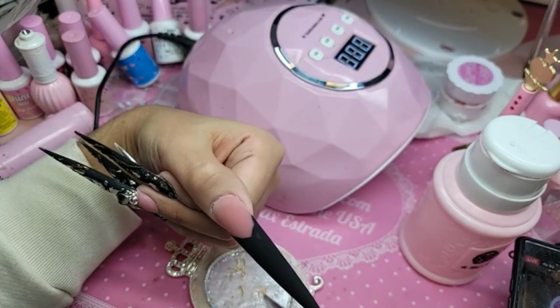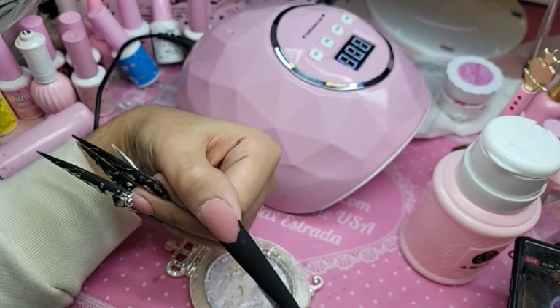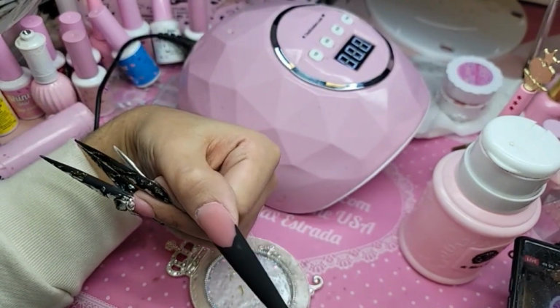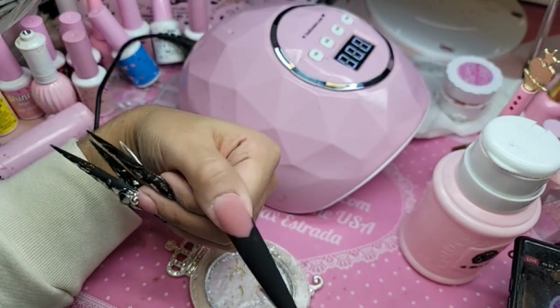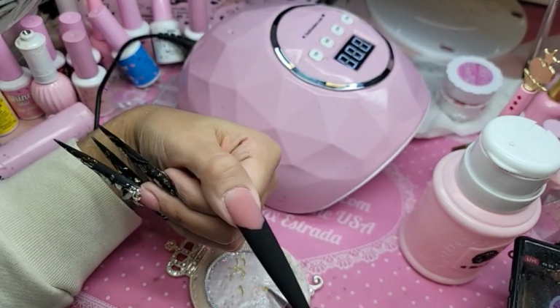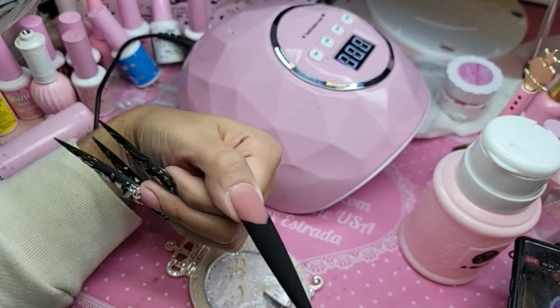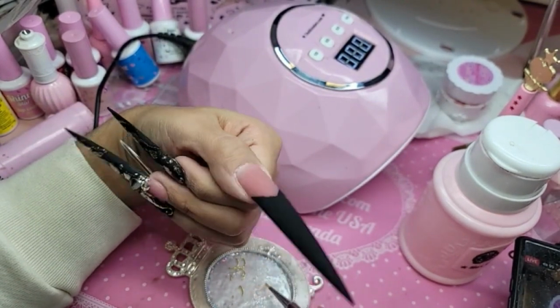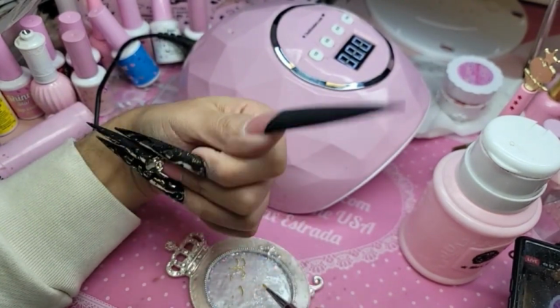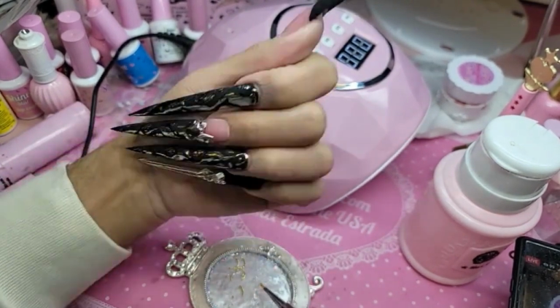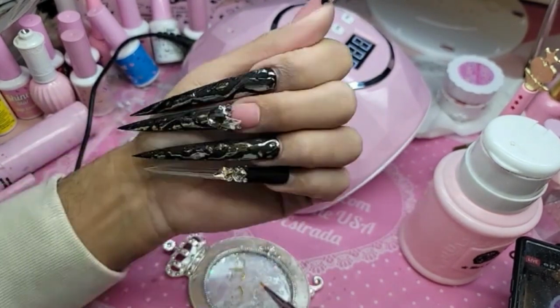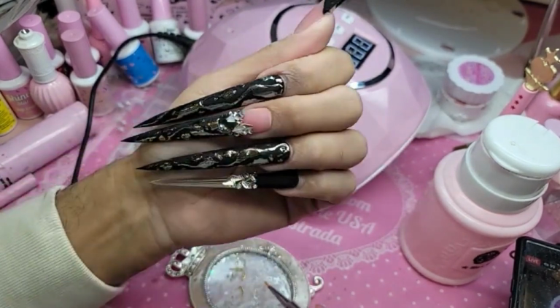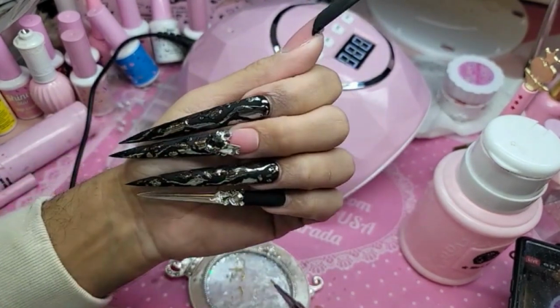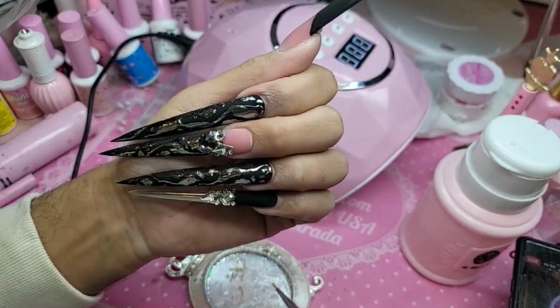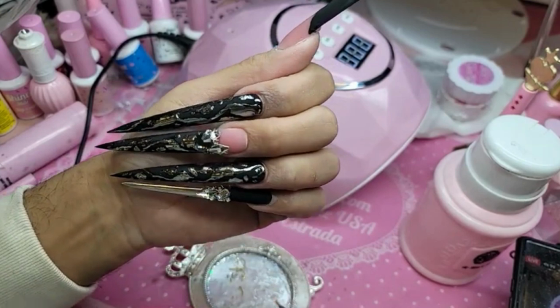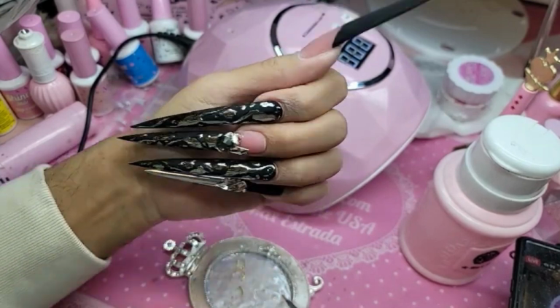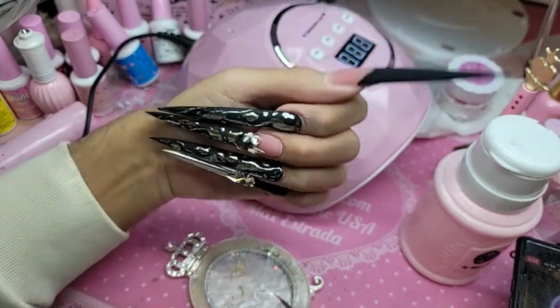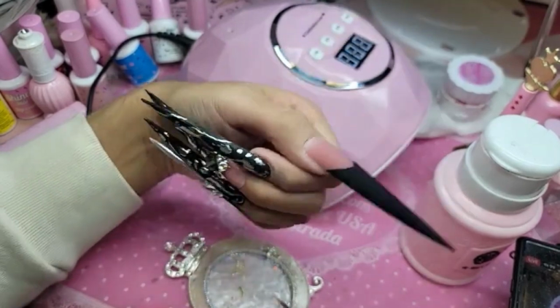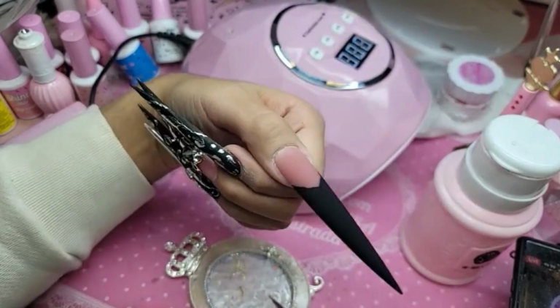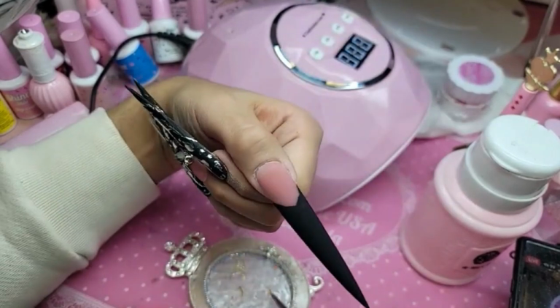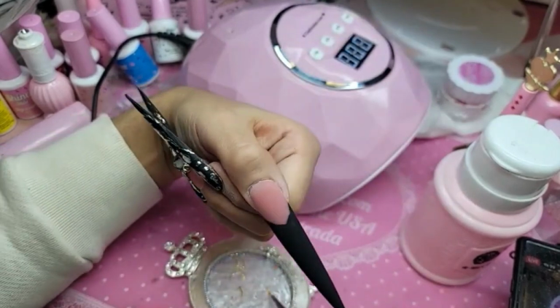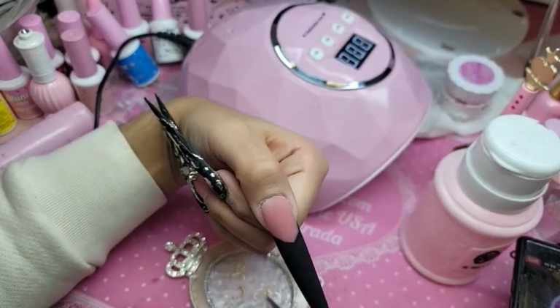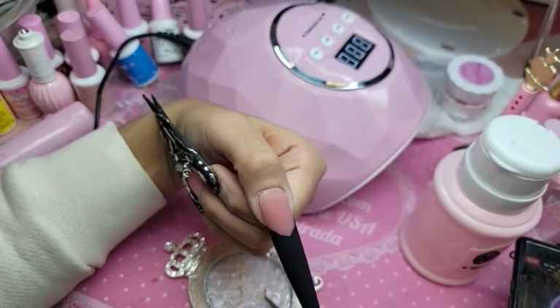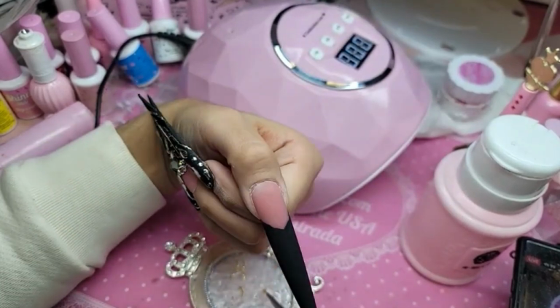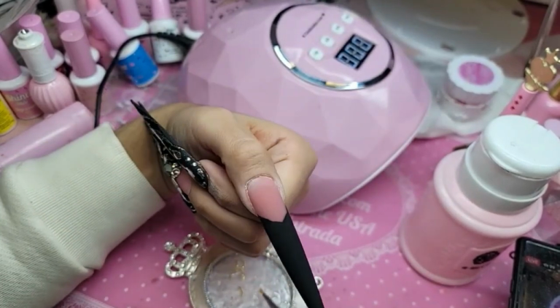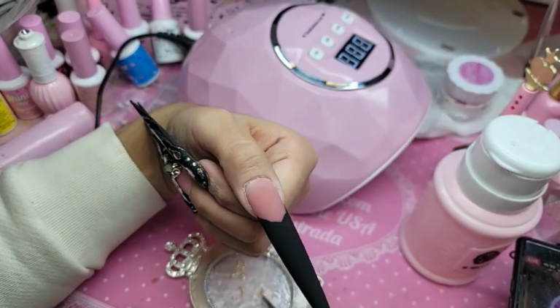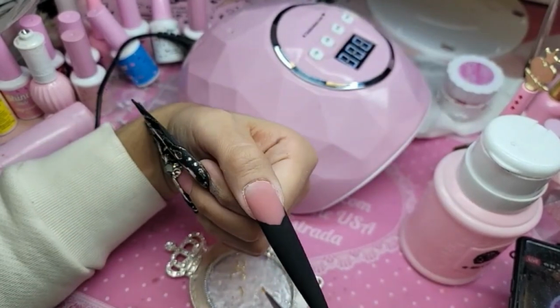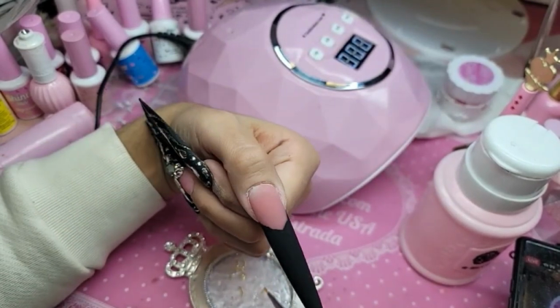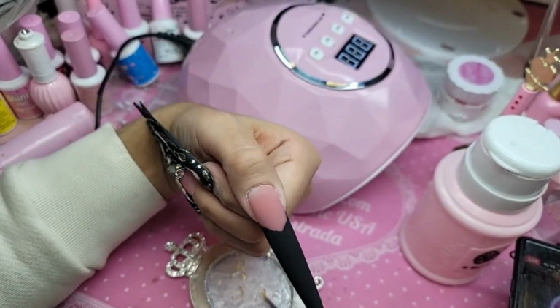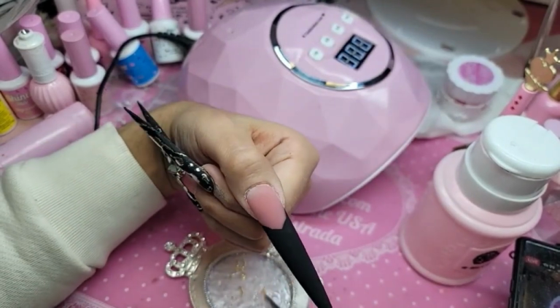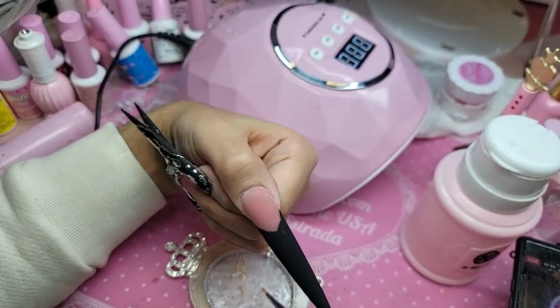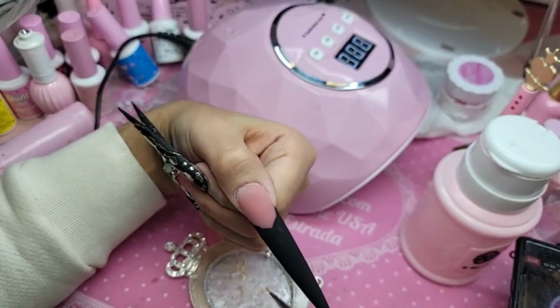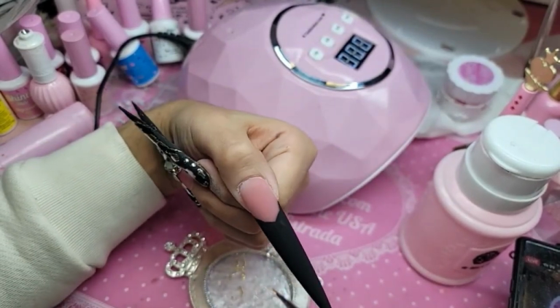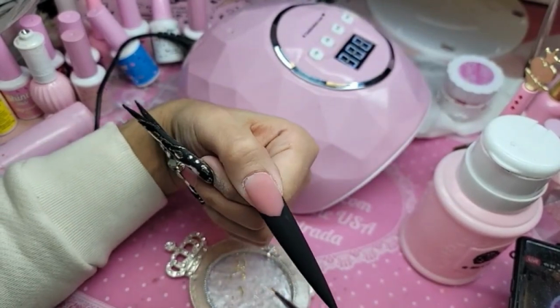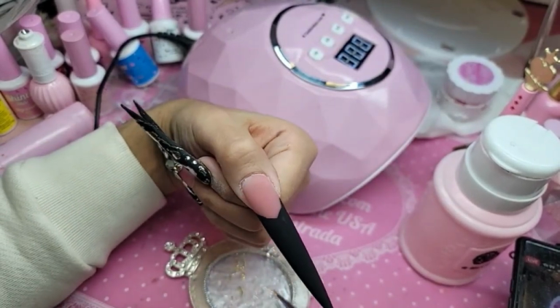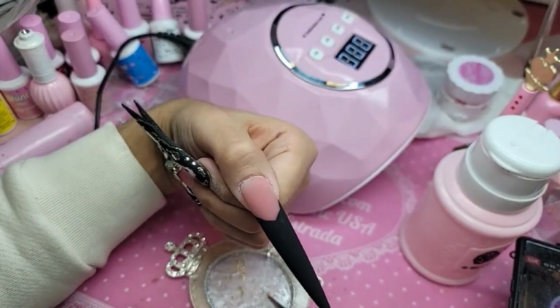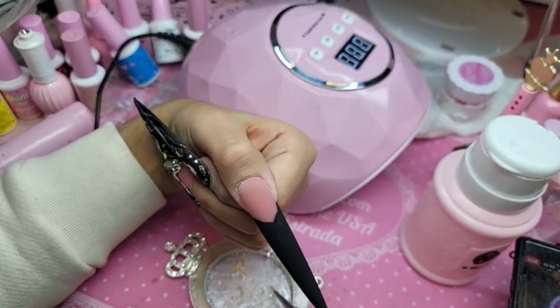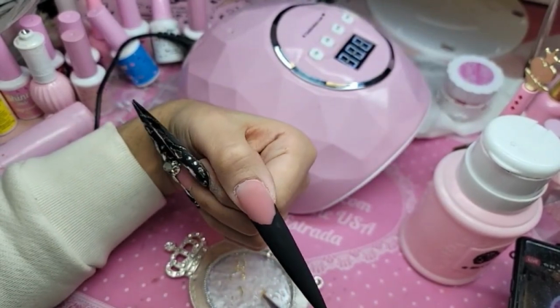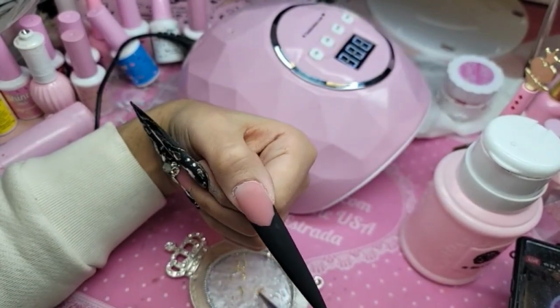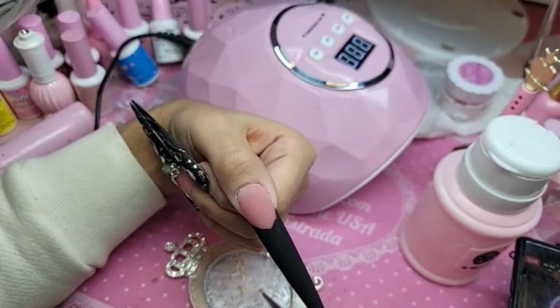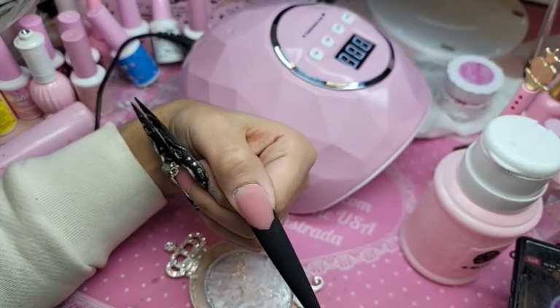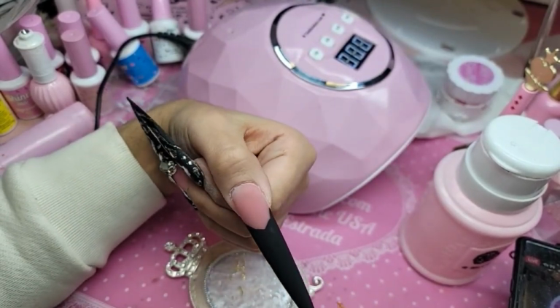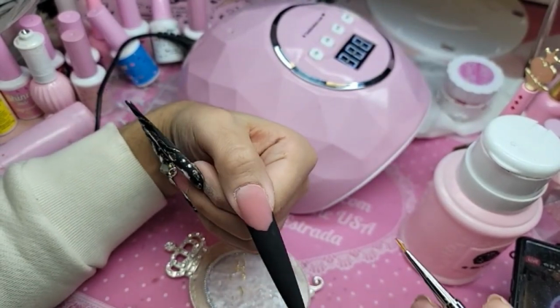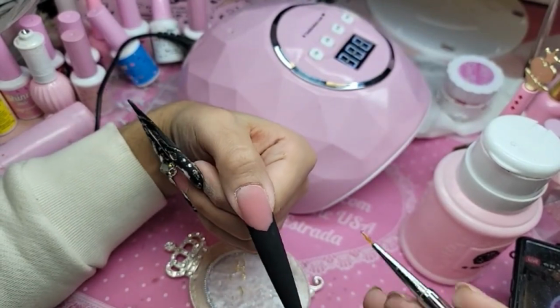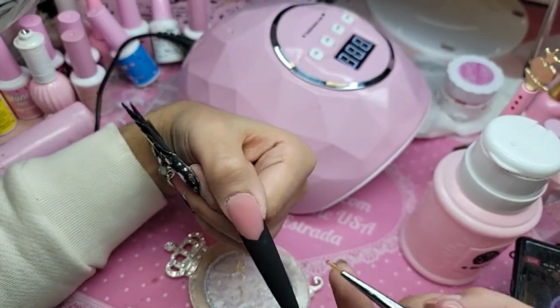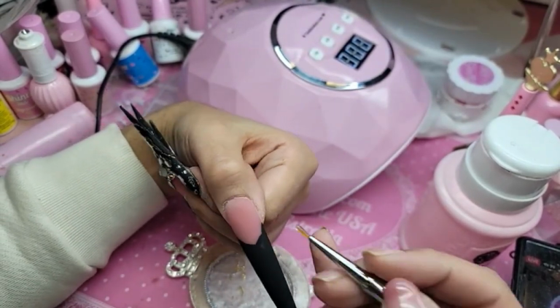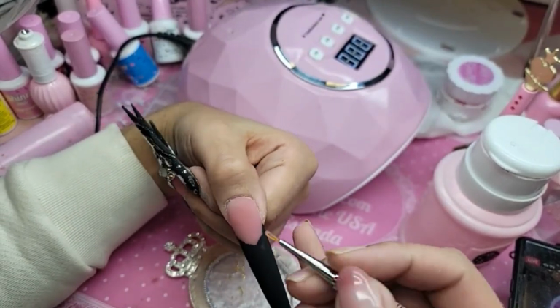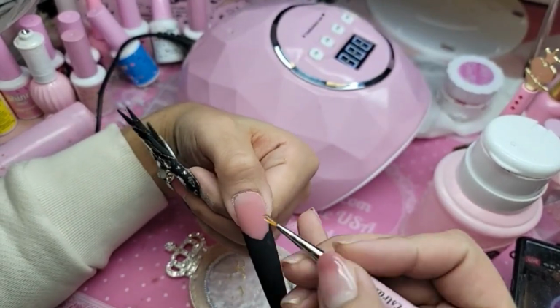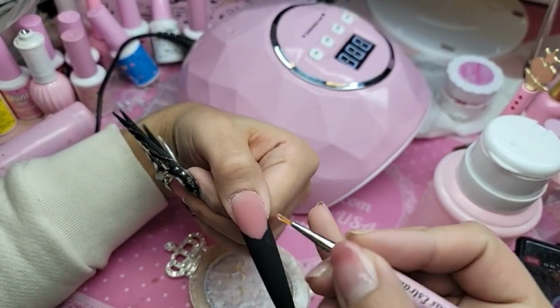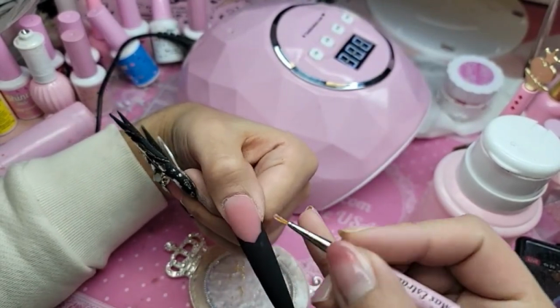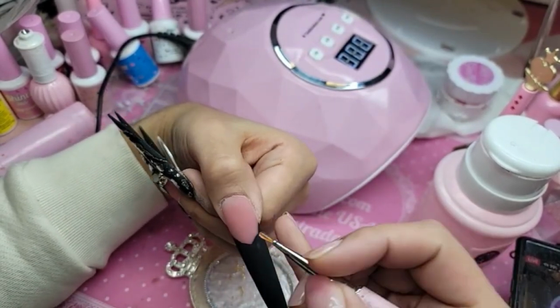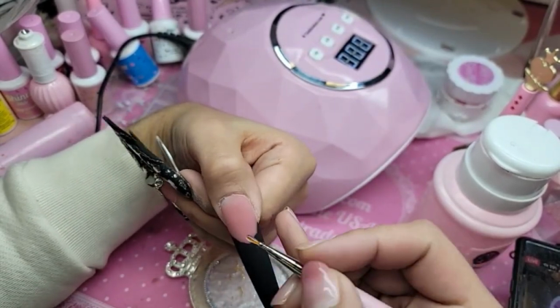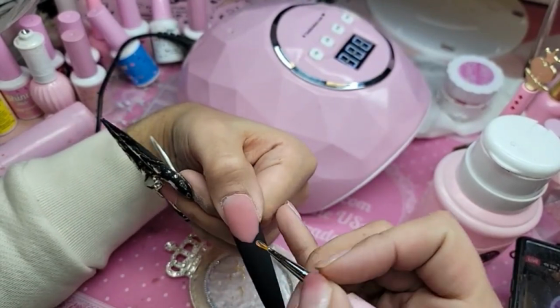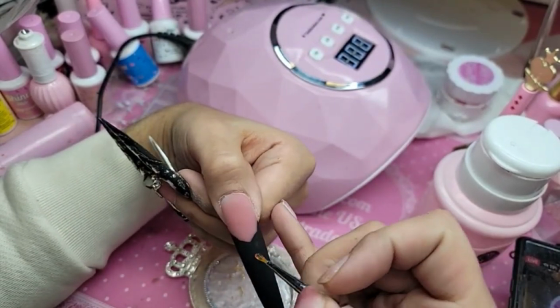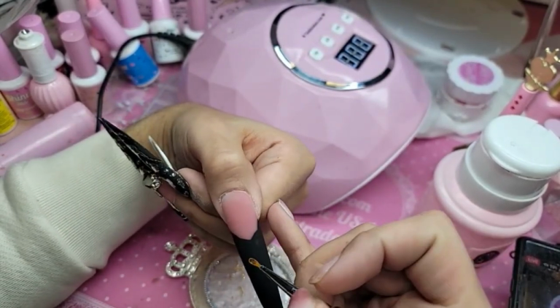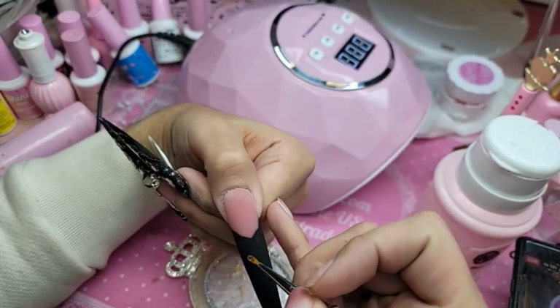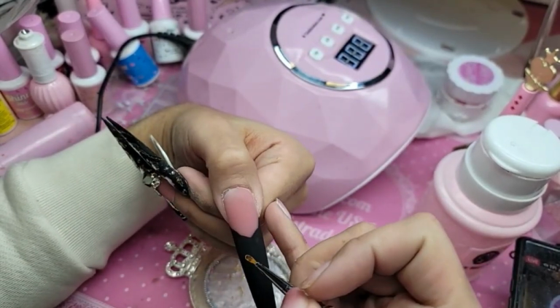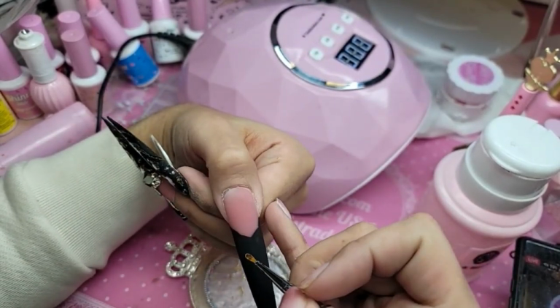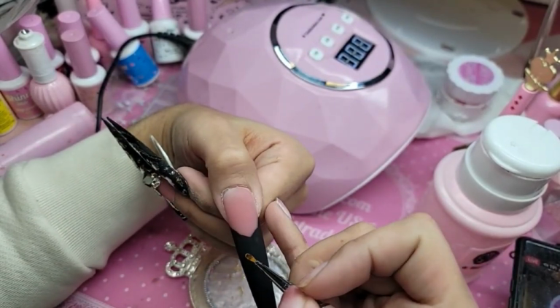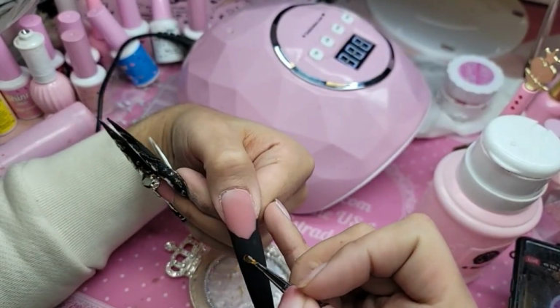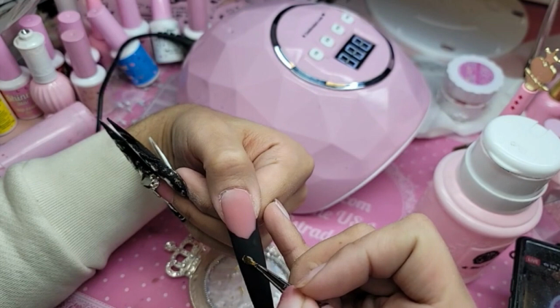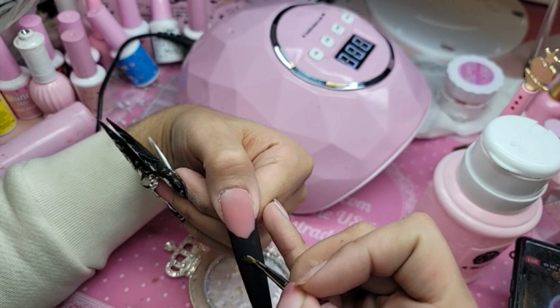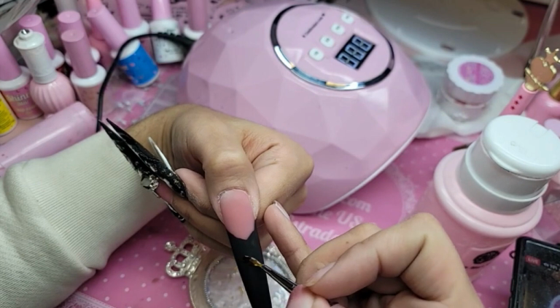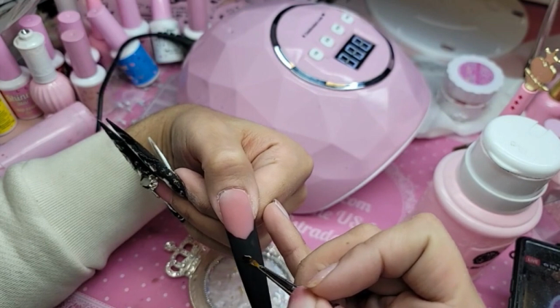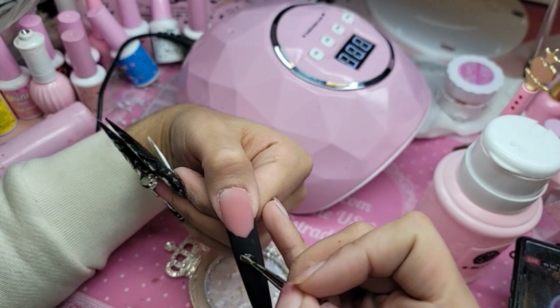For the design, there is no right or wrong, there's no rhyme or reason. Just have fun and literally draw a whole bunch of blobs on the nail.